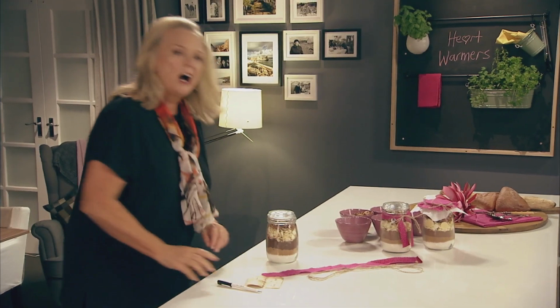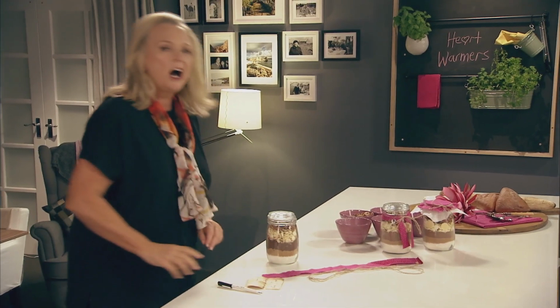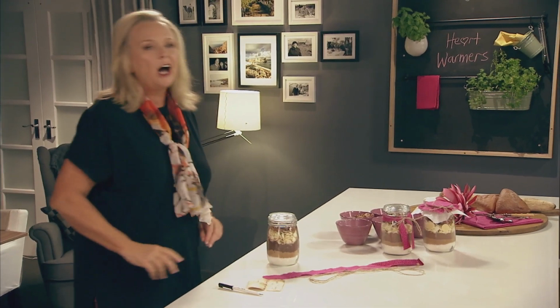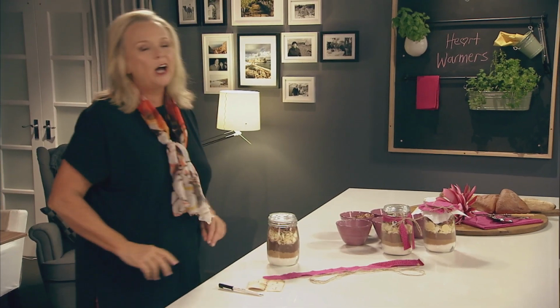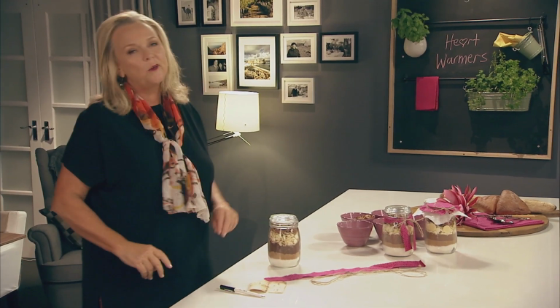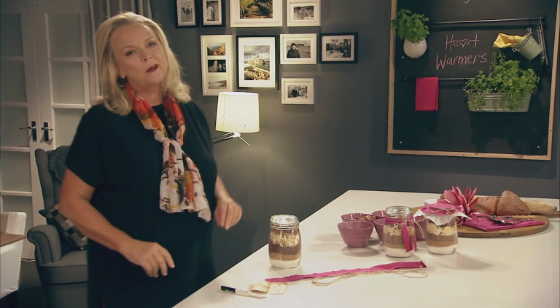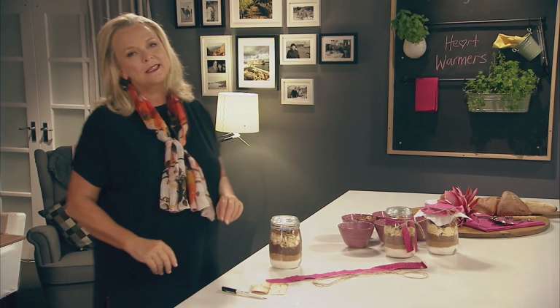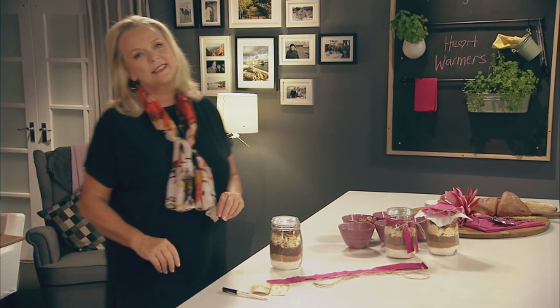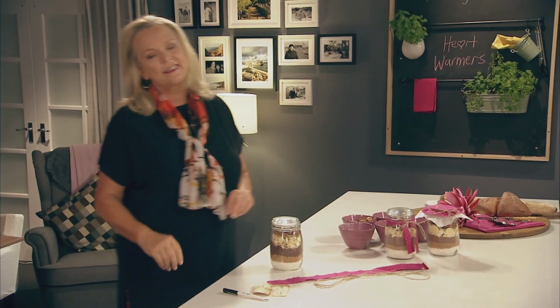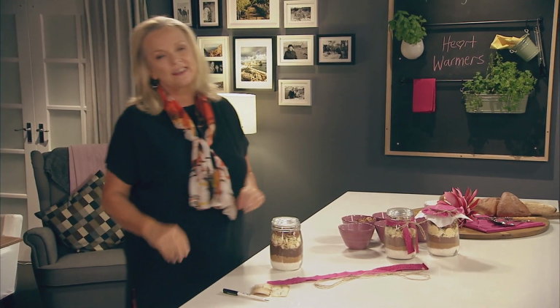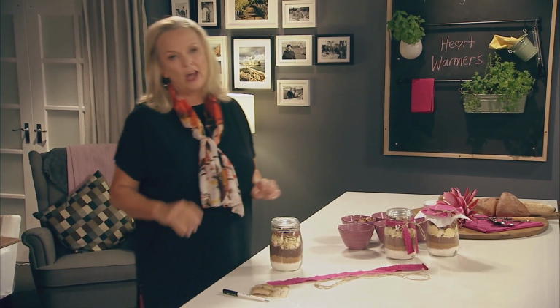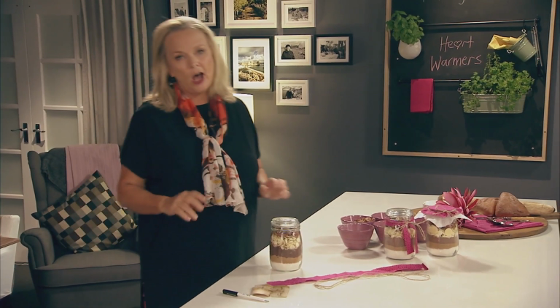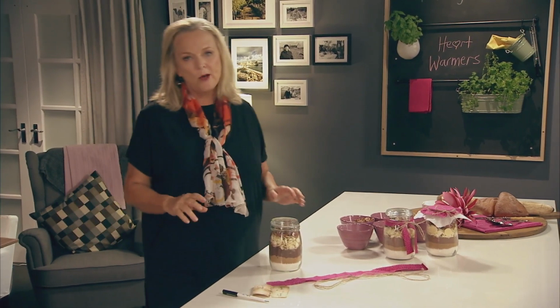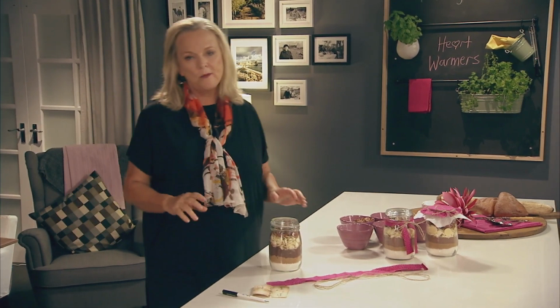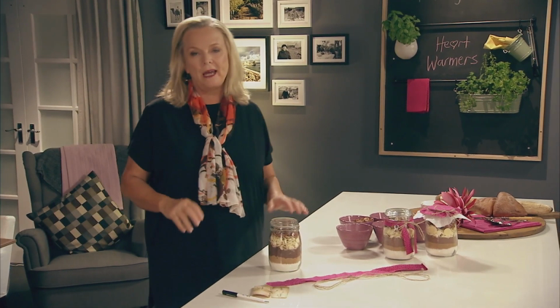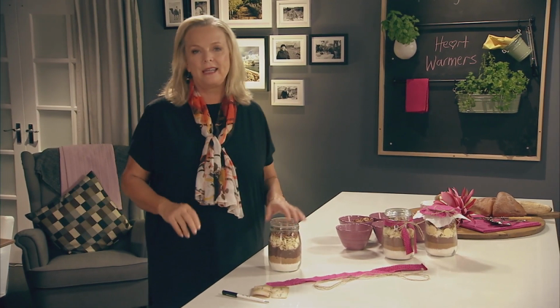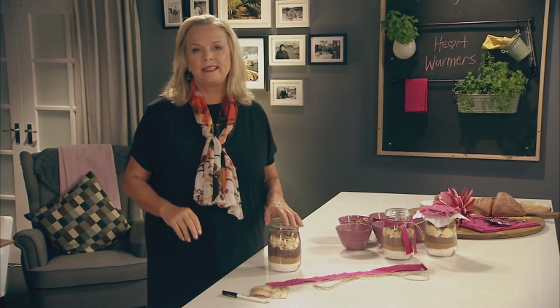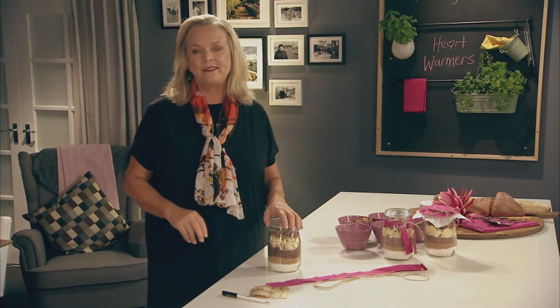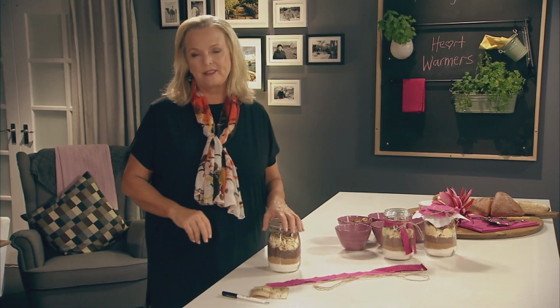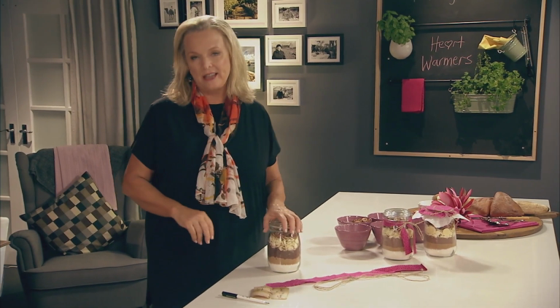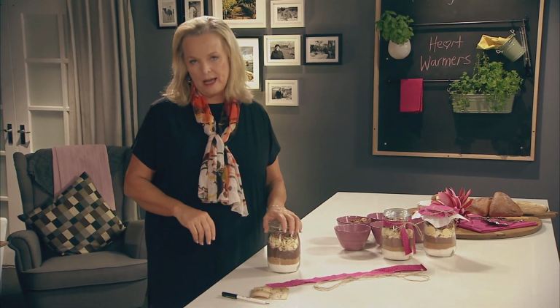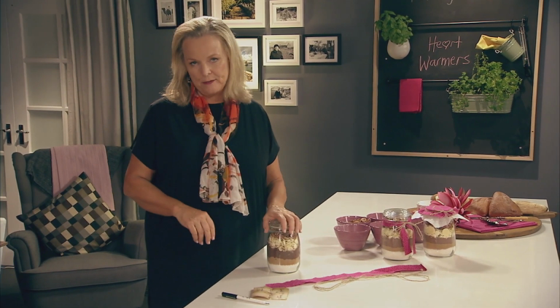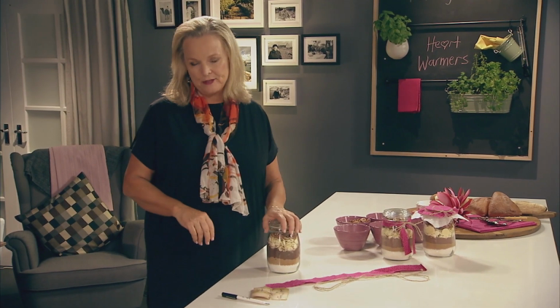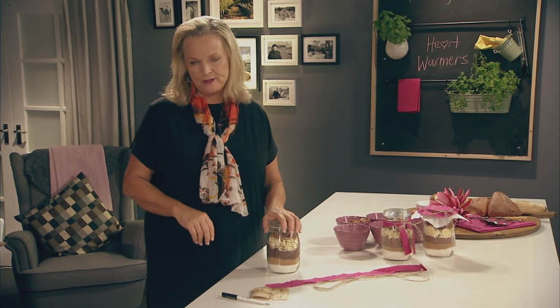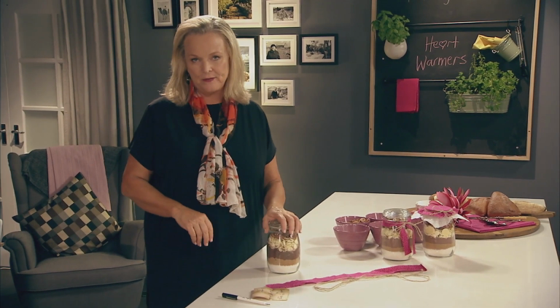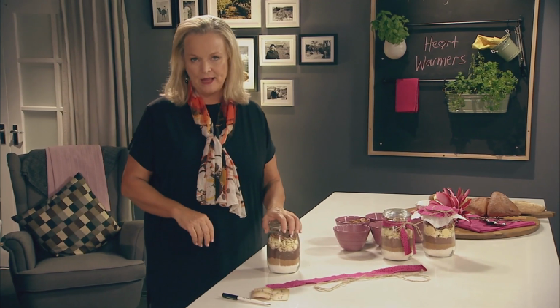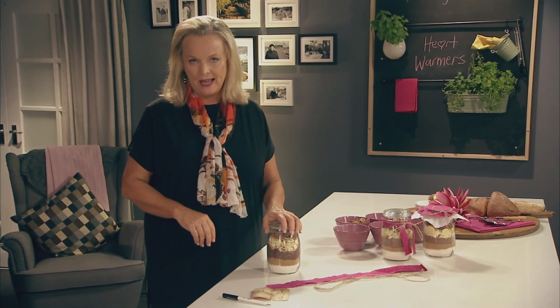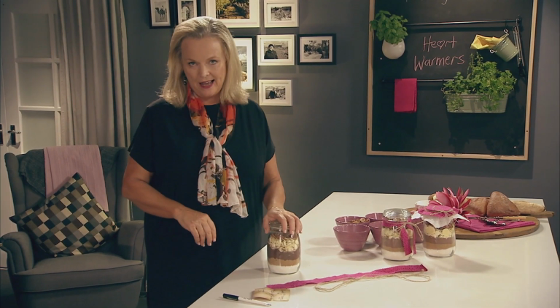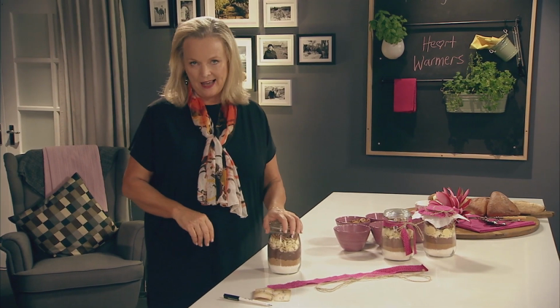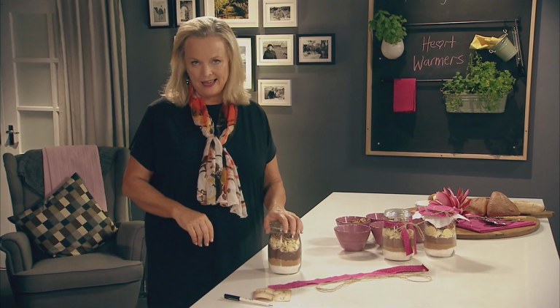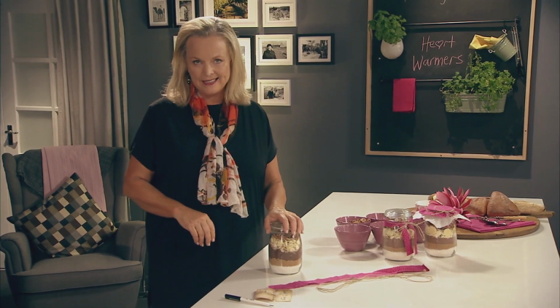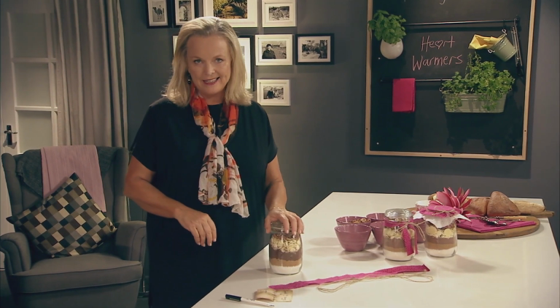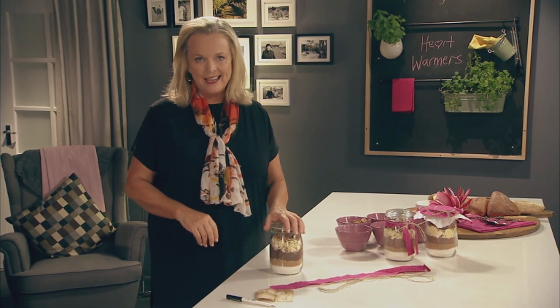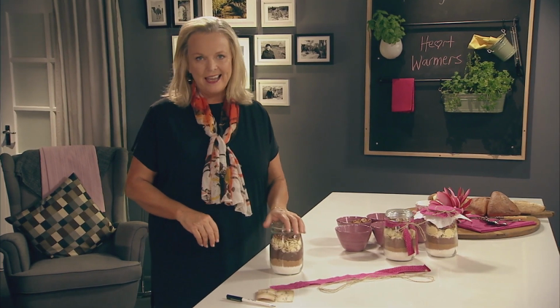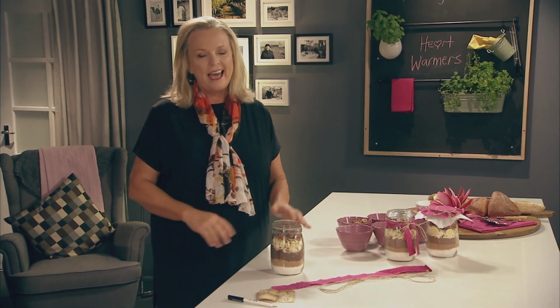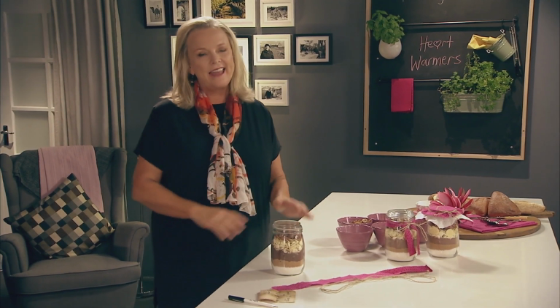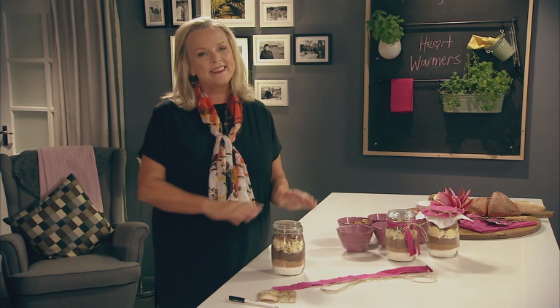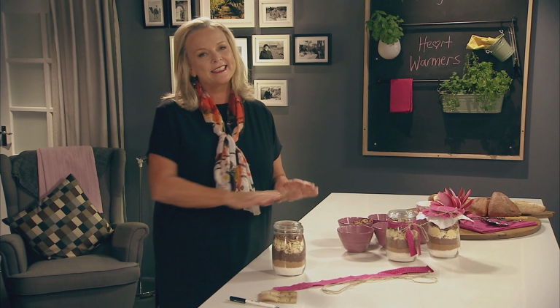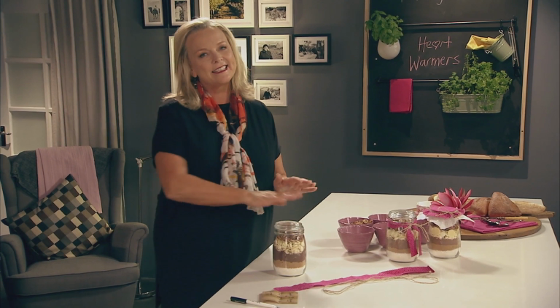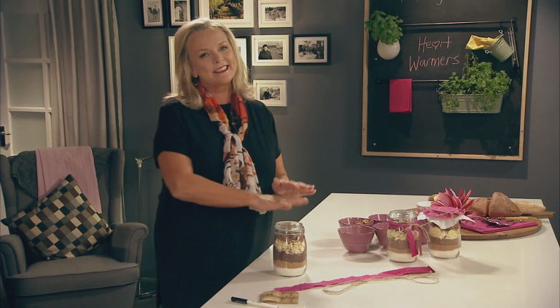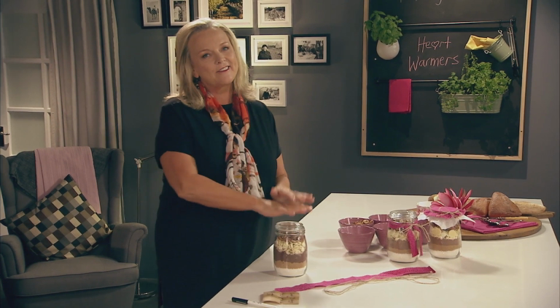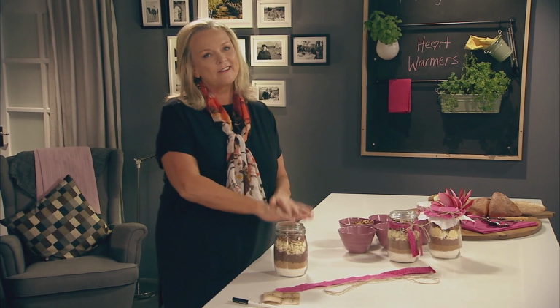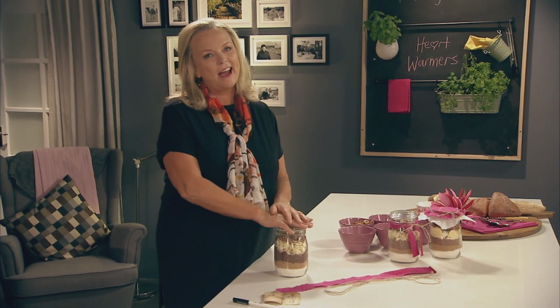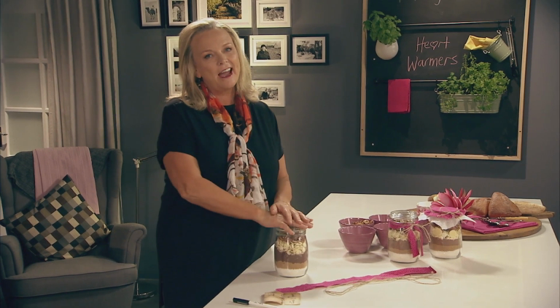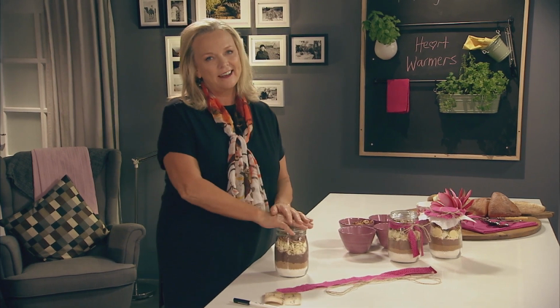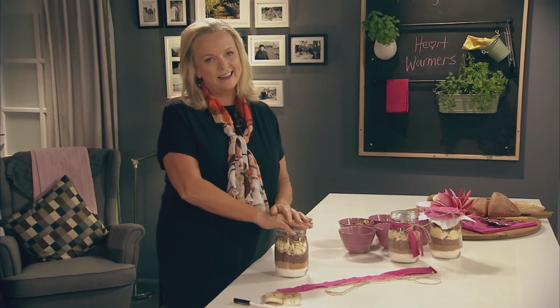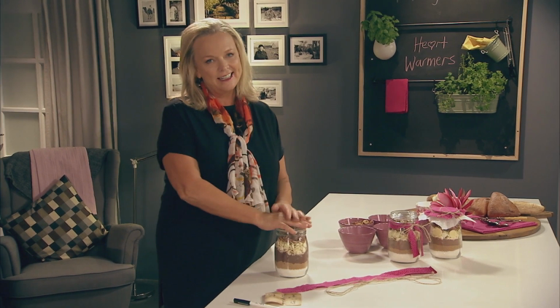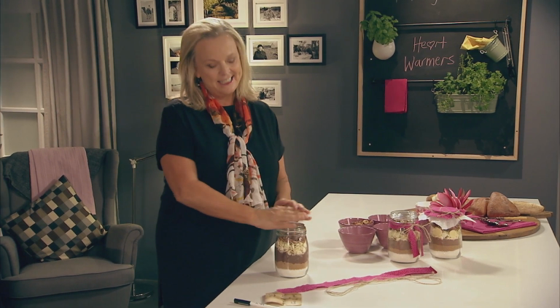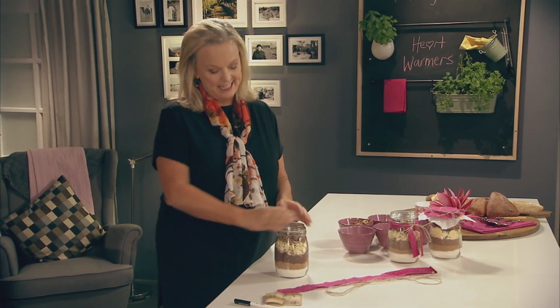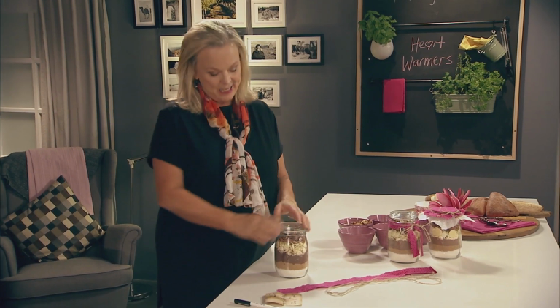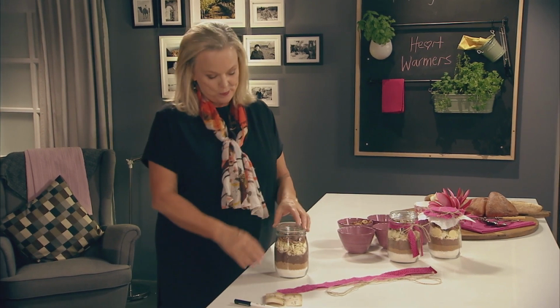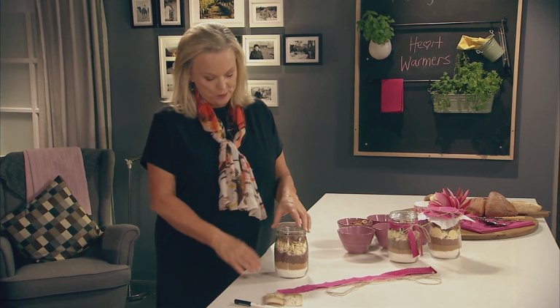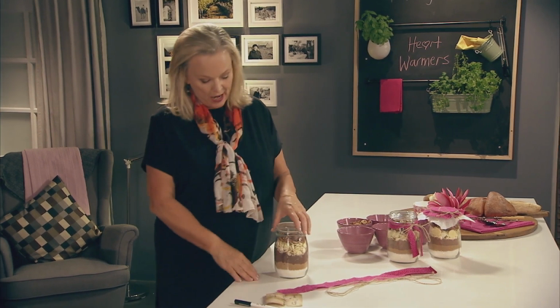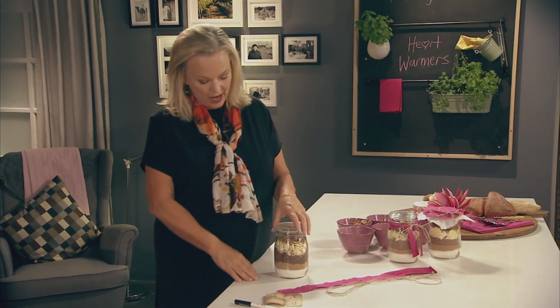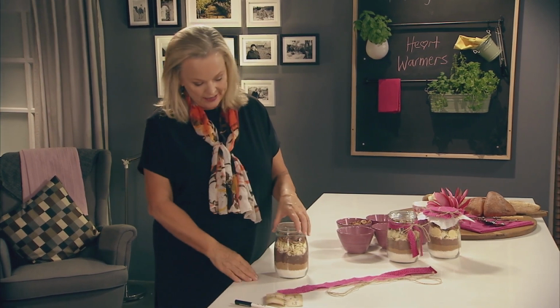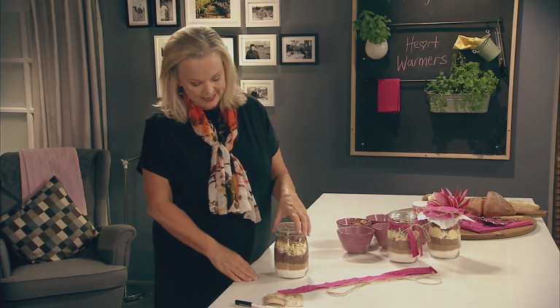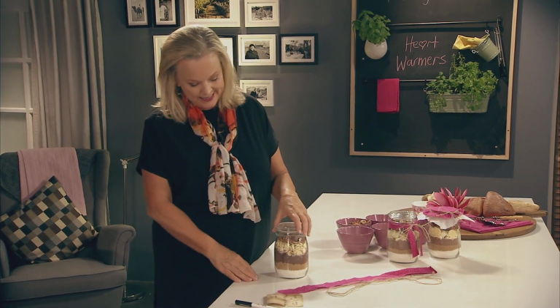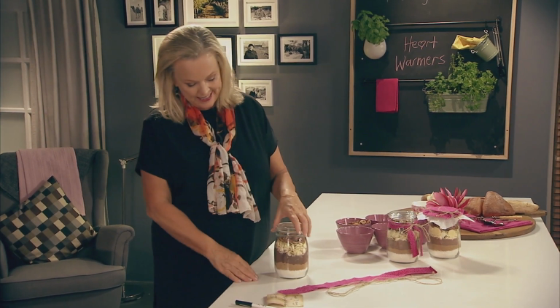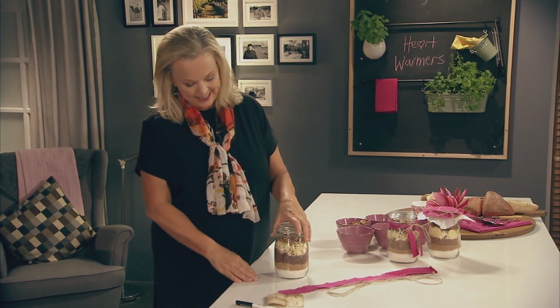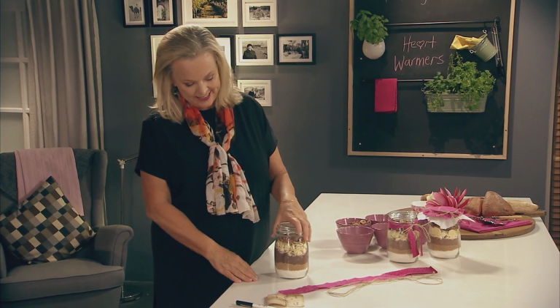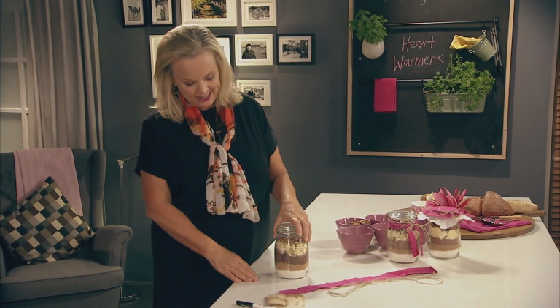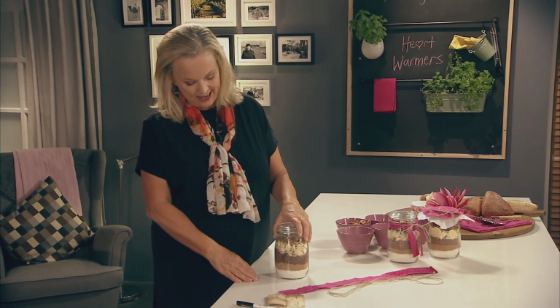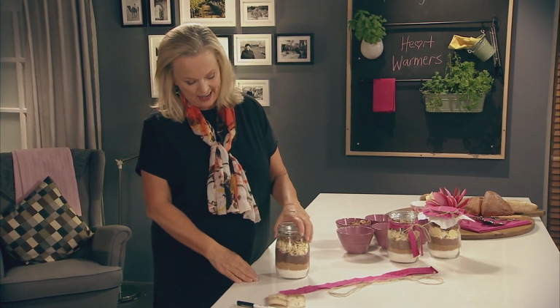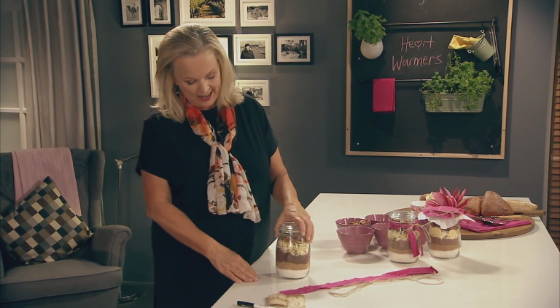I always think that a homemade gift comes from the heart, and this is a great idea: brownies in a jar.